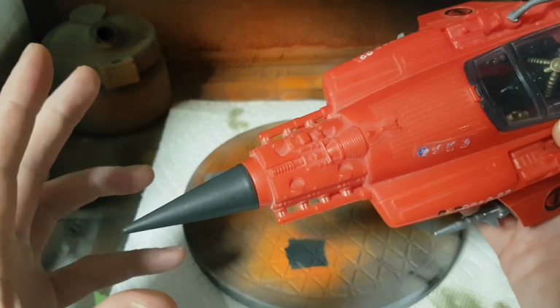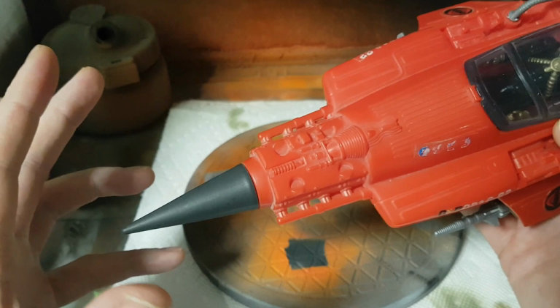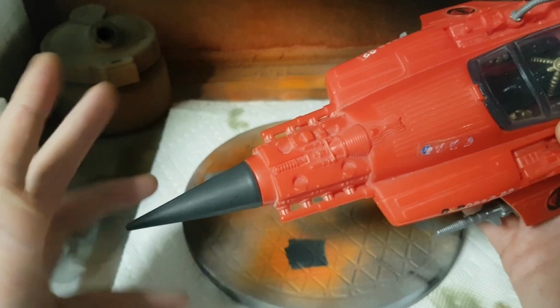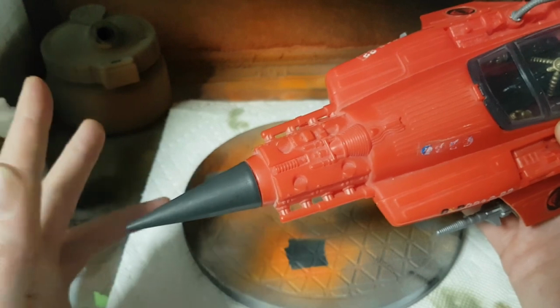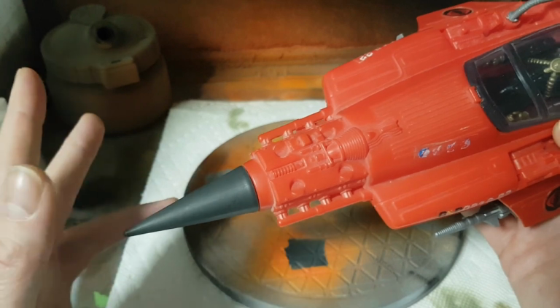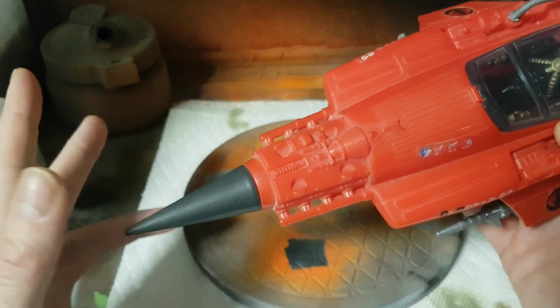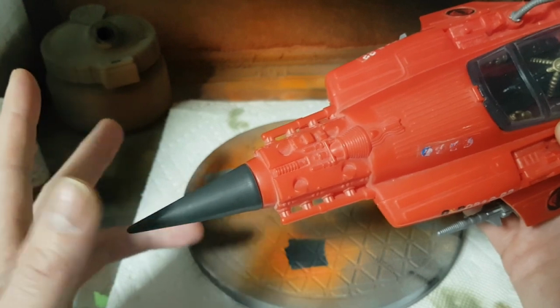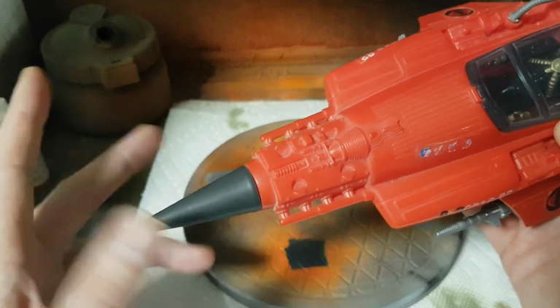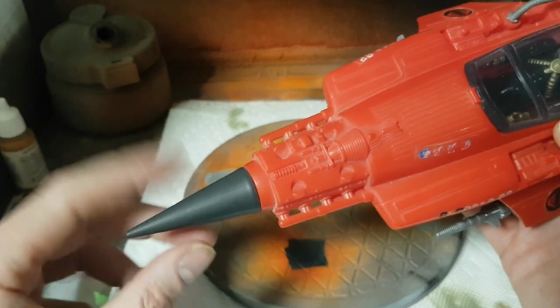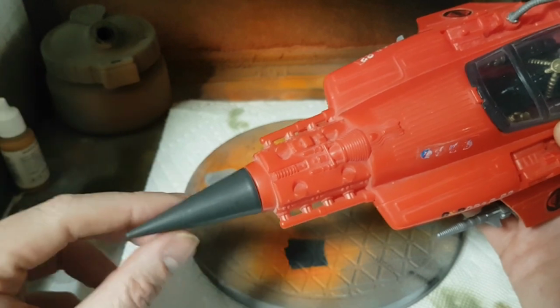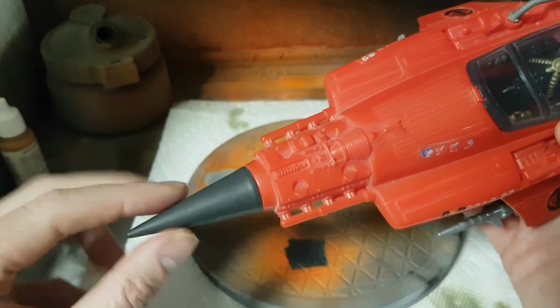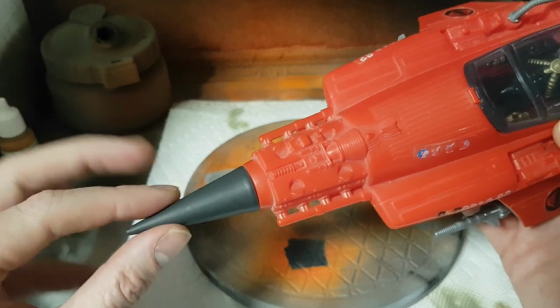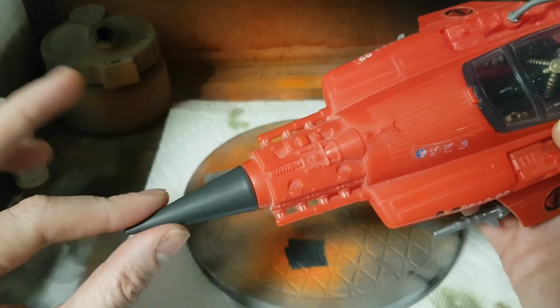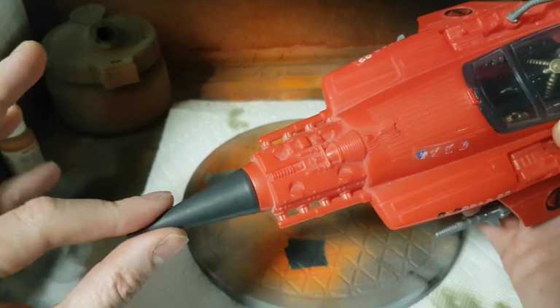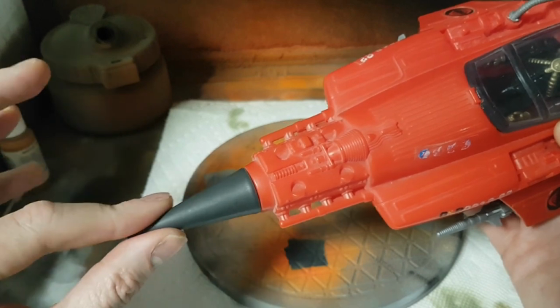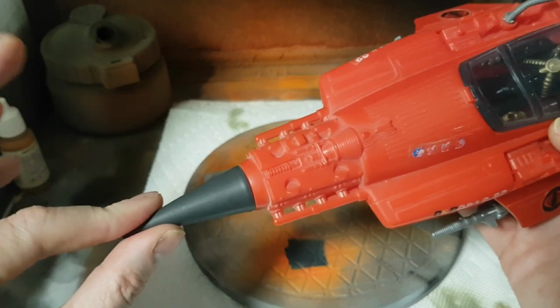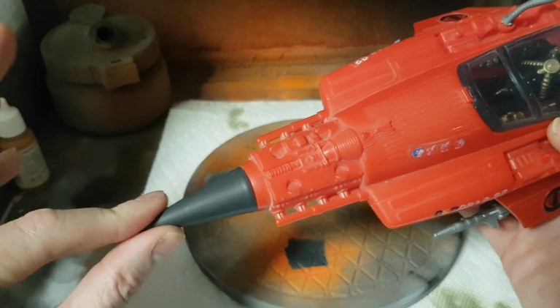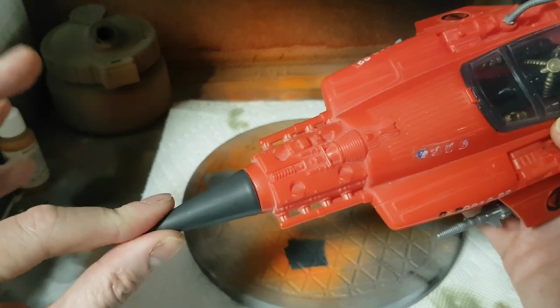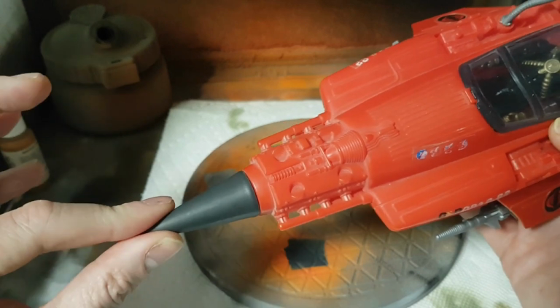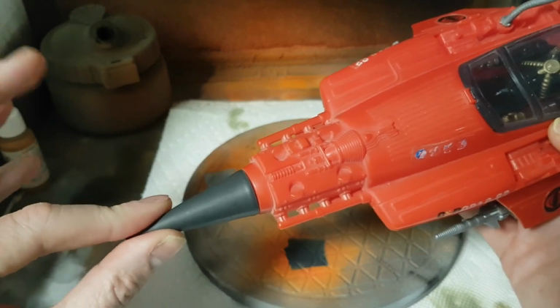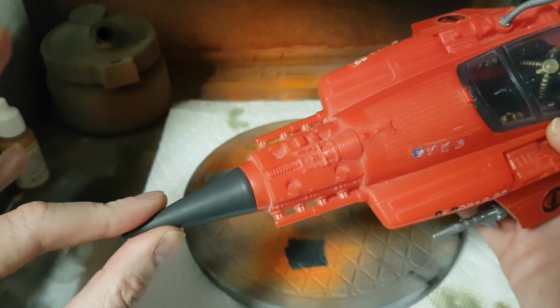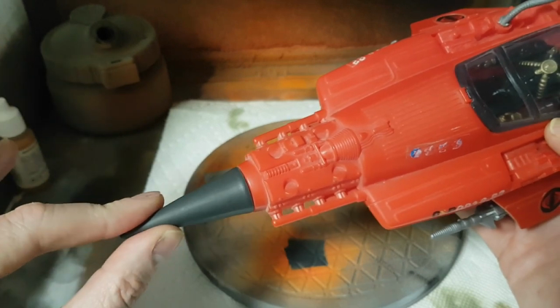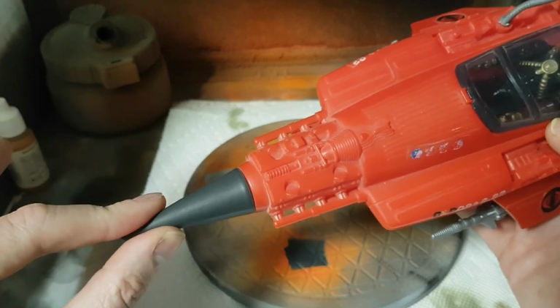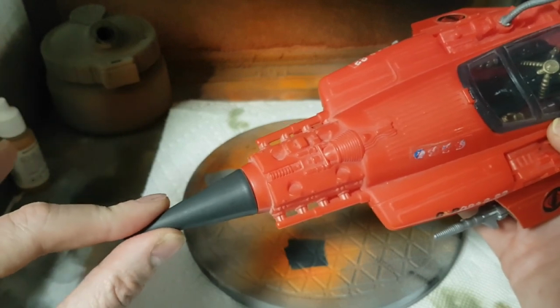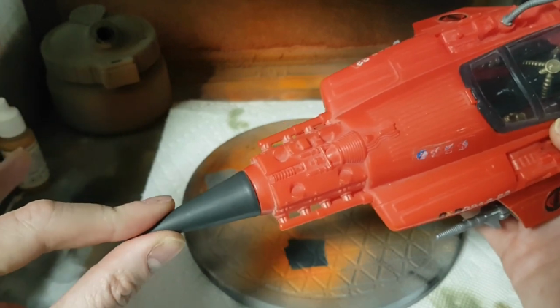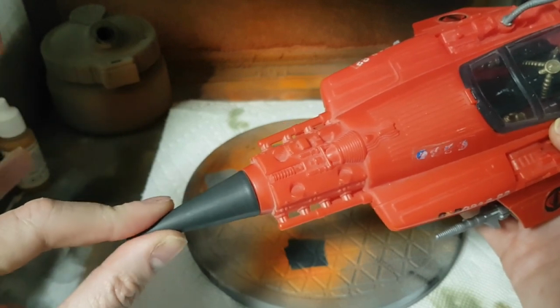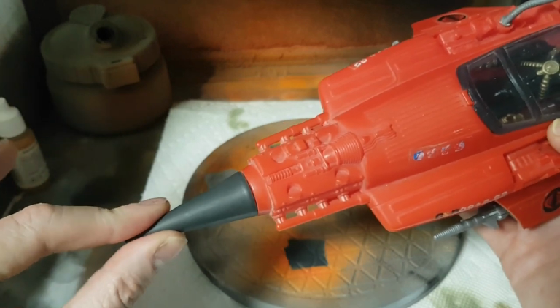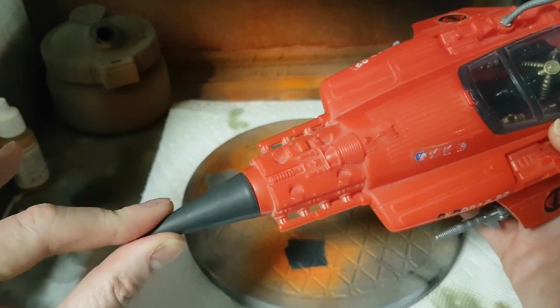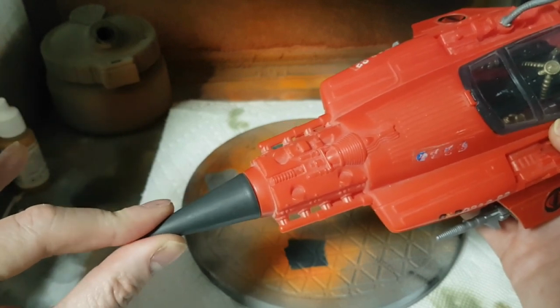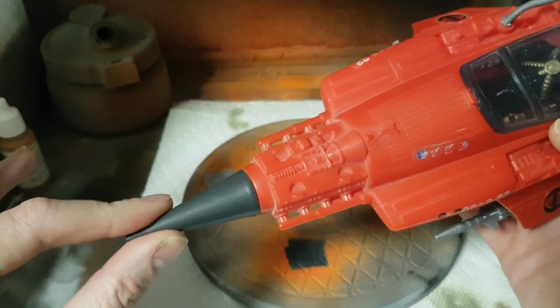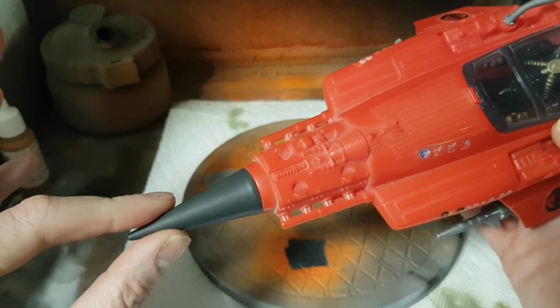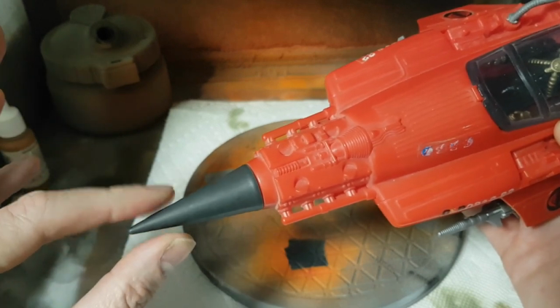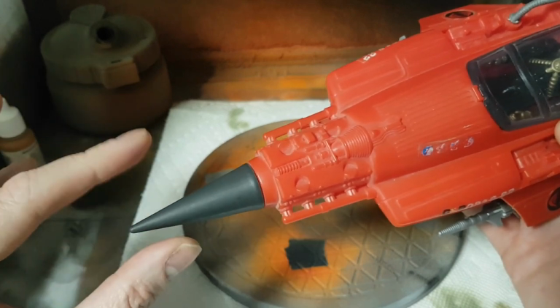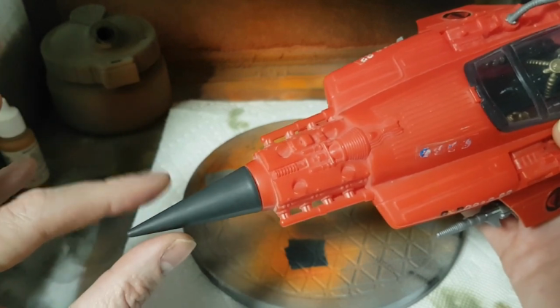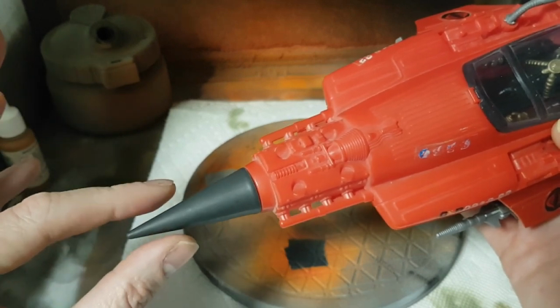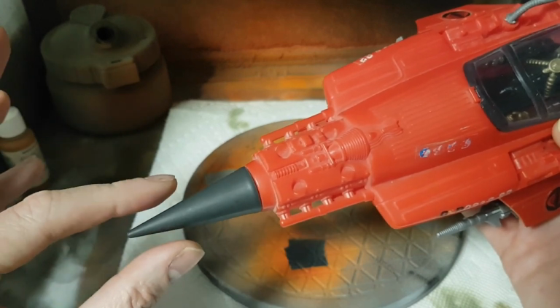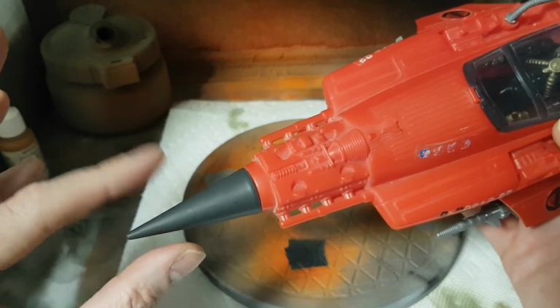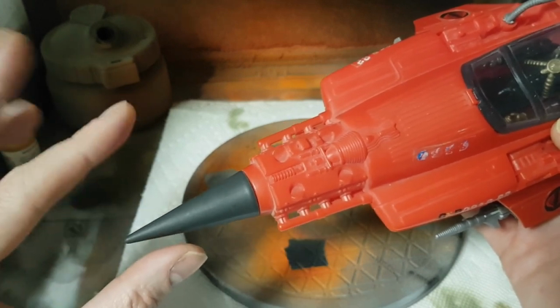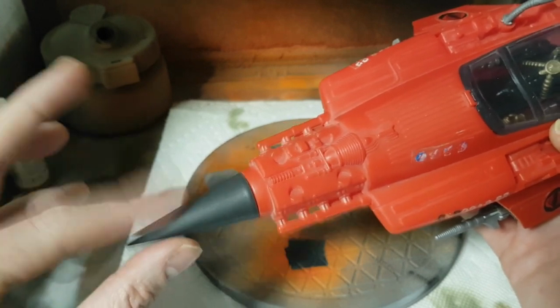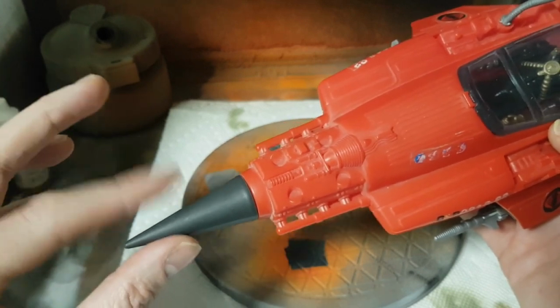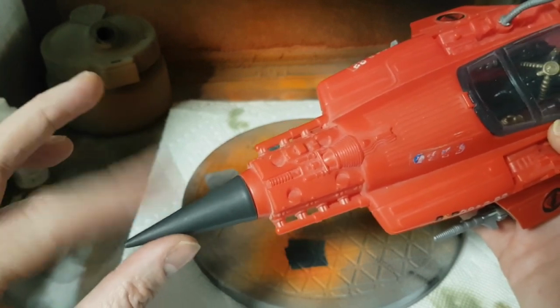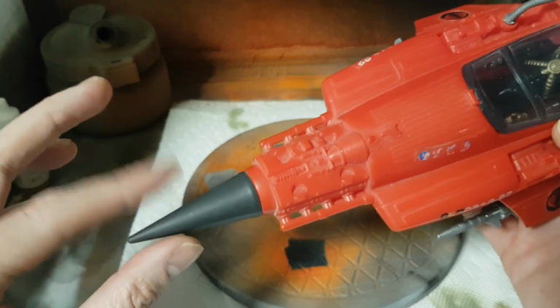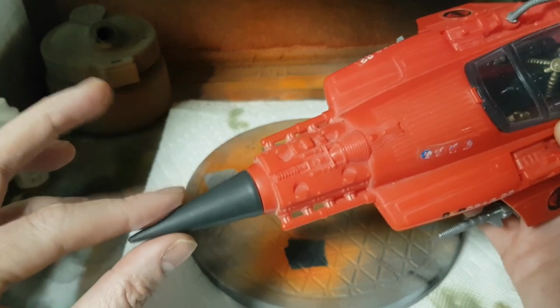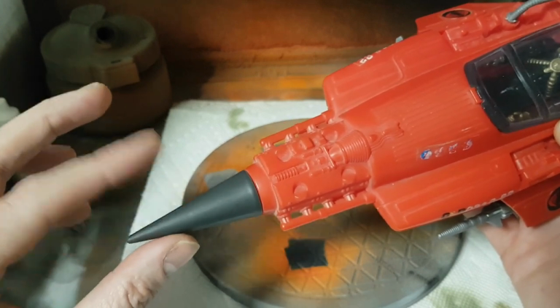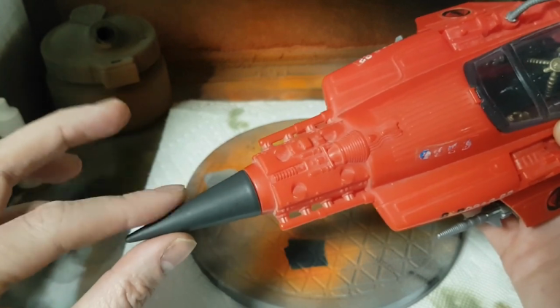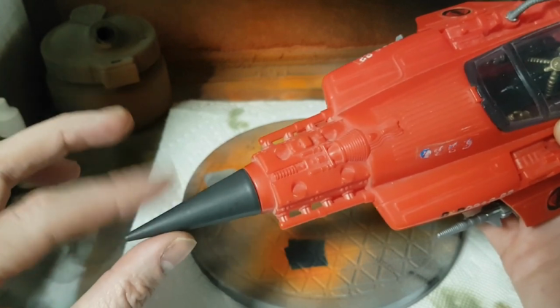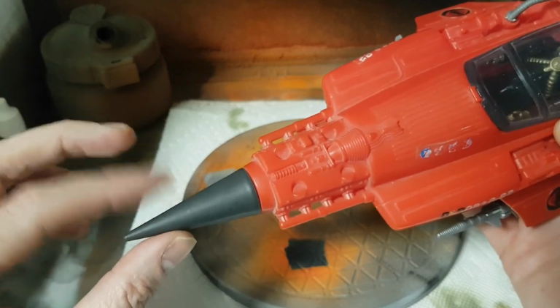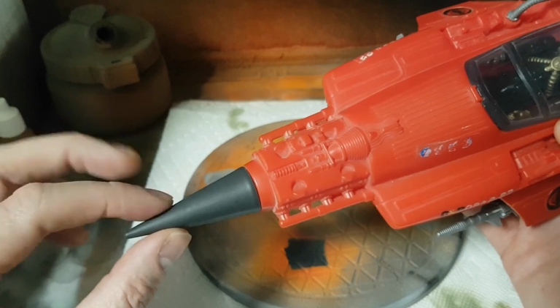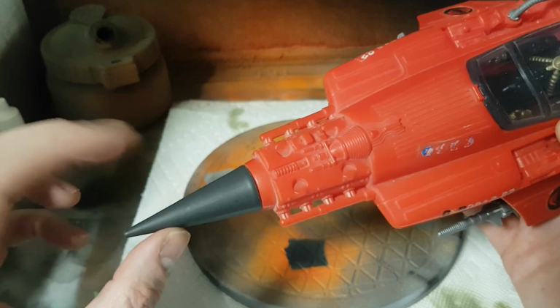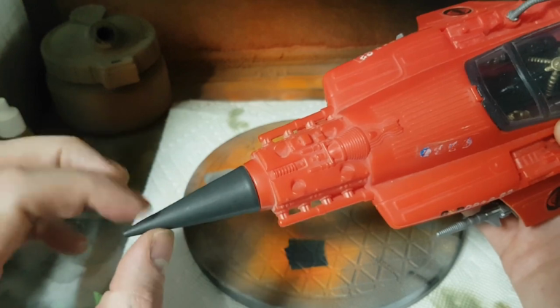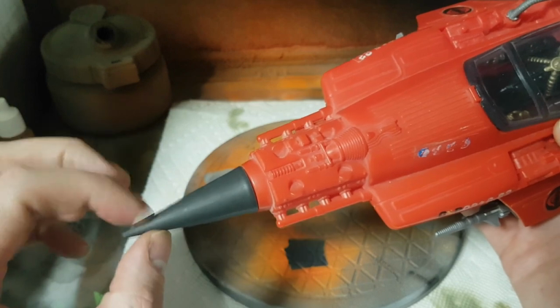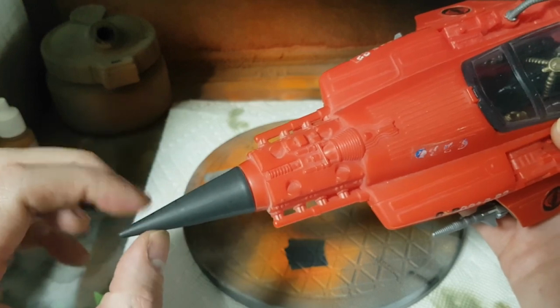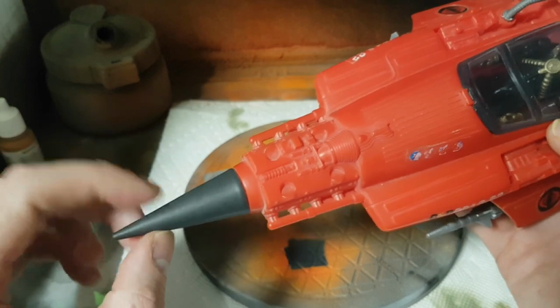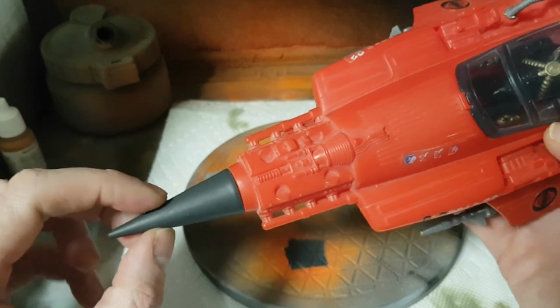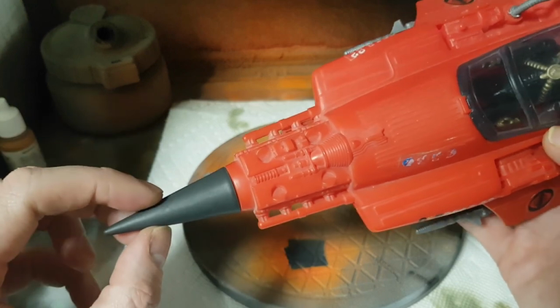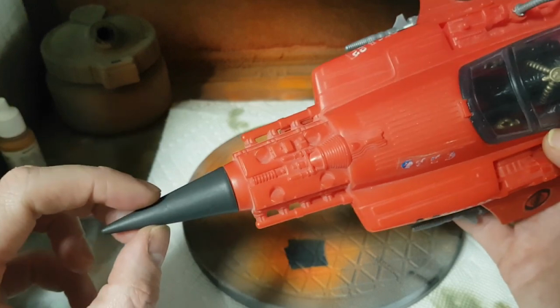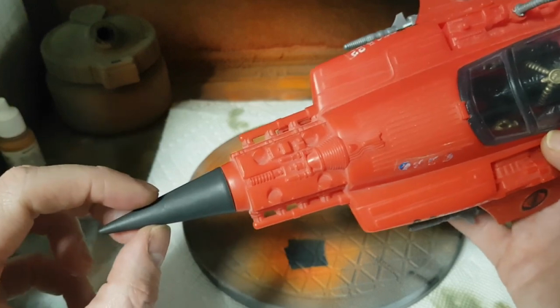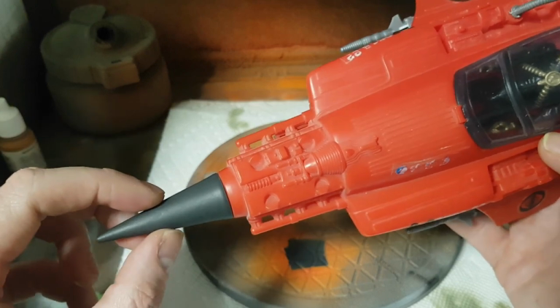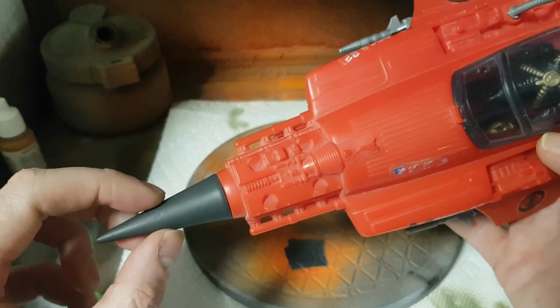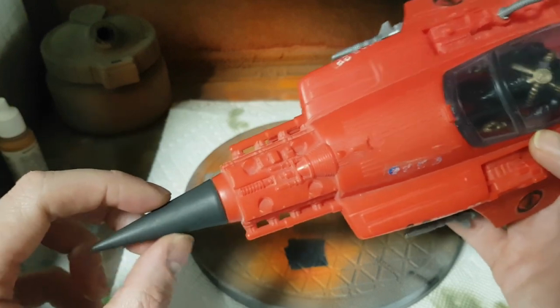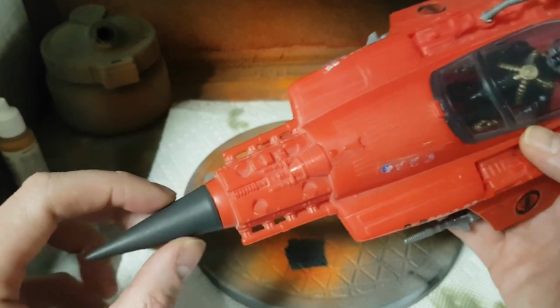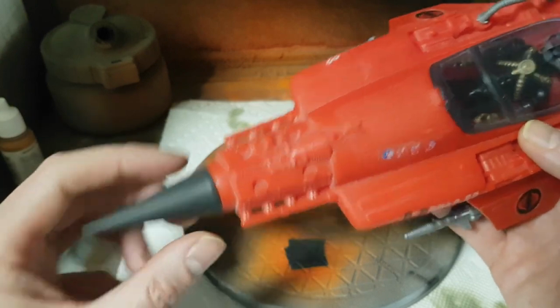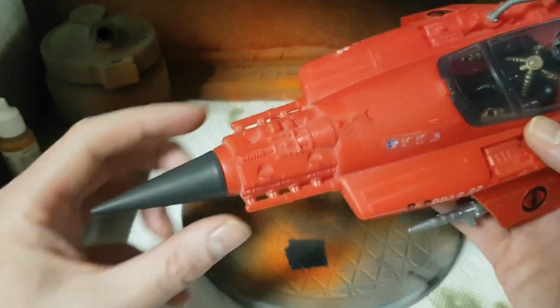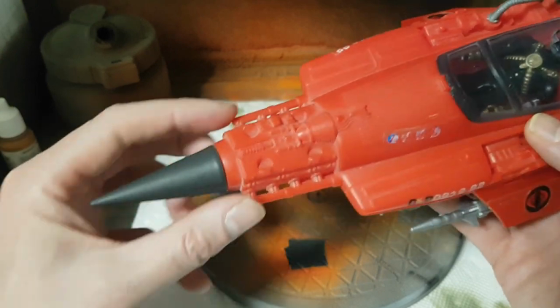Be cautious — depending on how much you heat this up, you don't want to do it too much. You don't want to burn your fingers, so just pay attention to that.